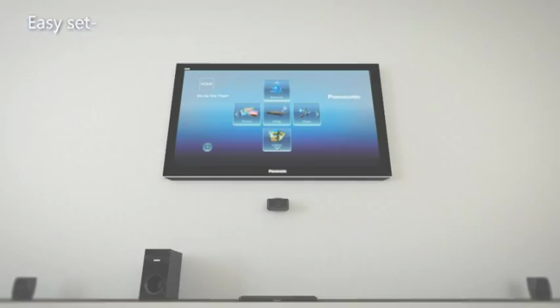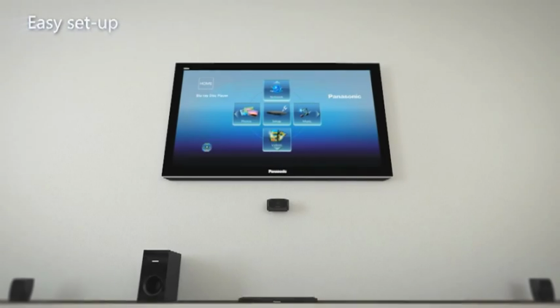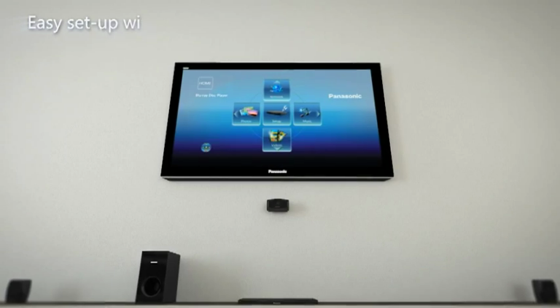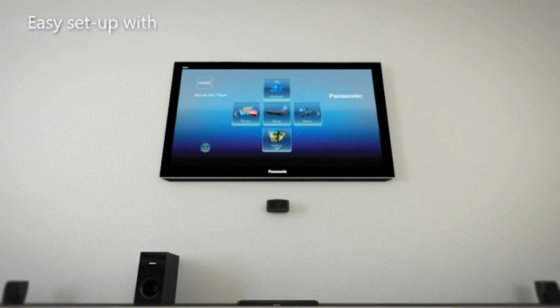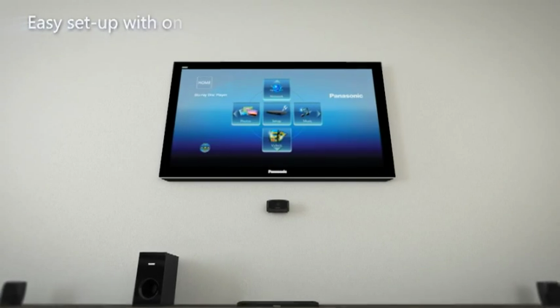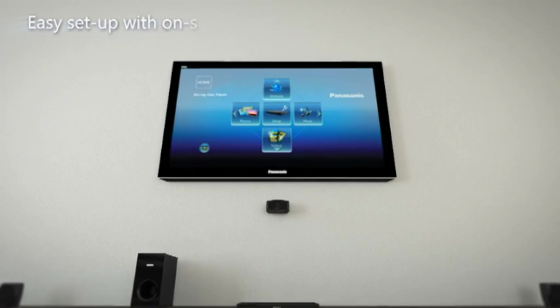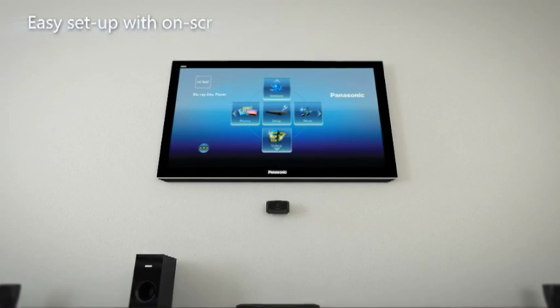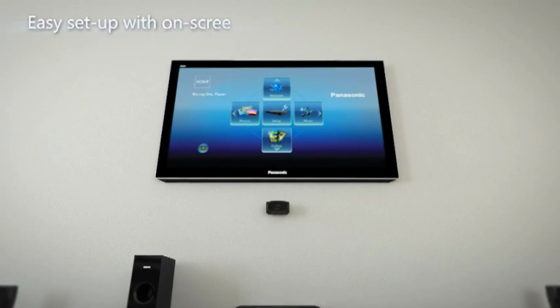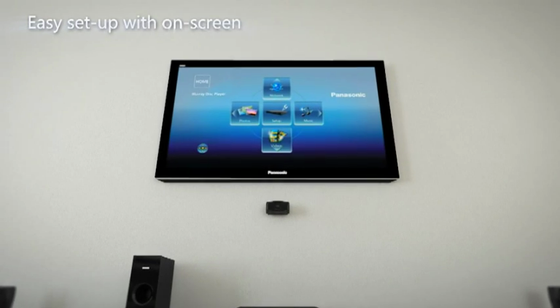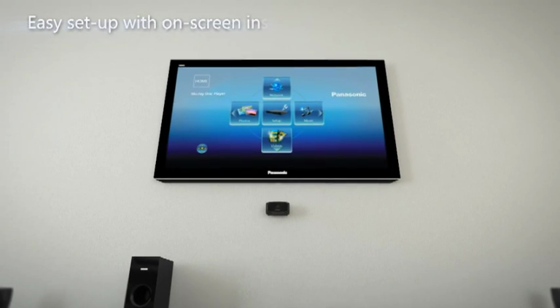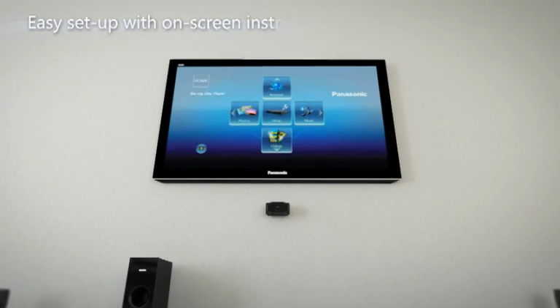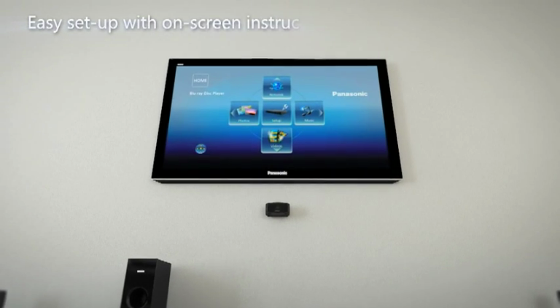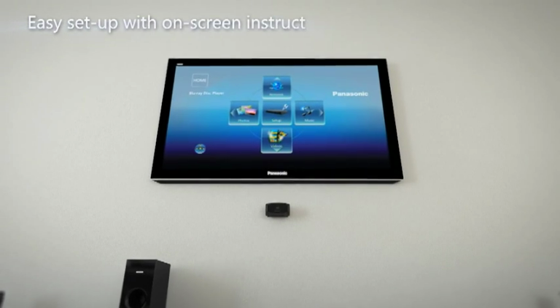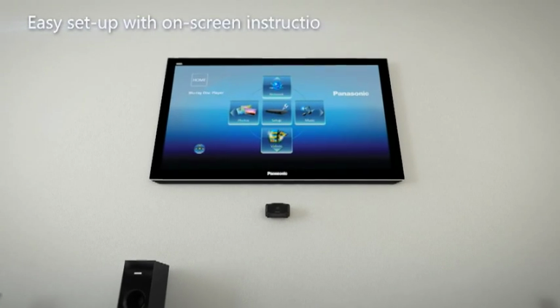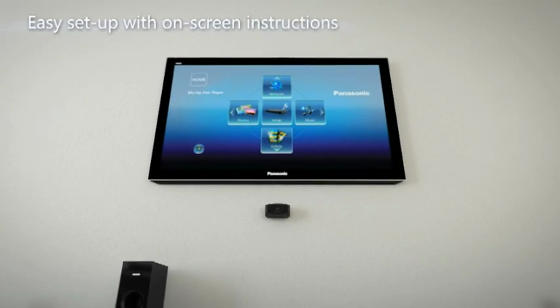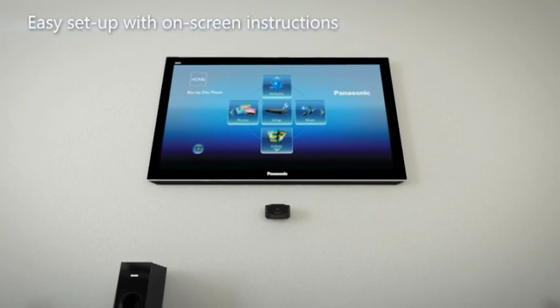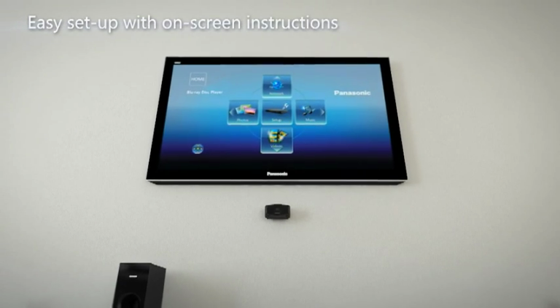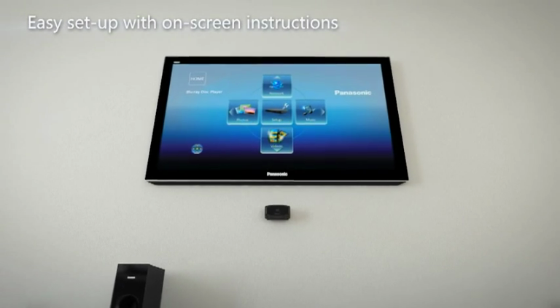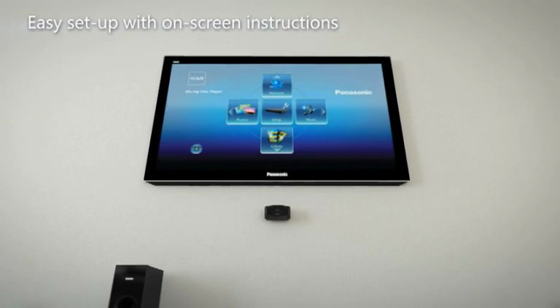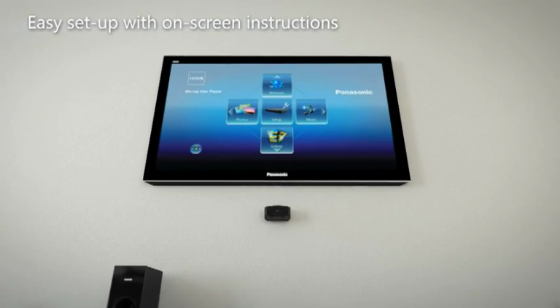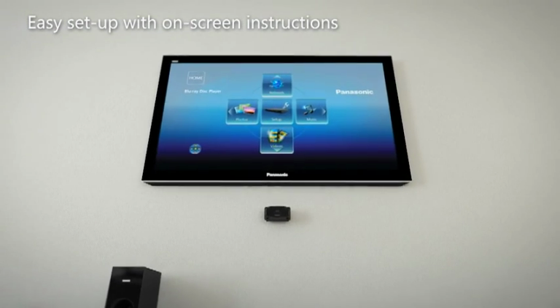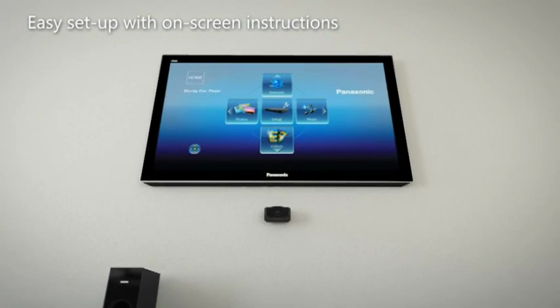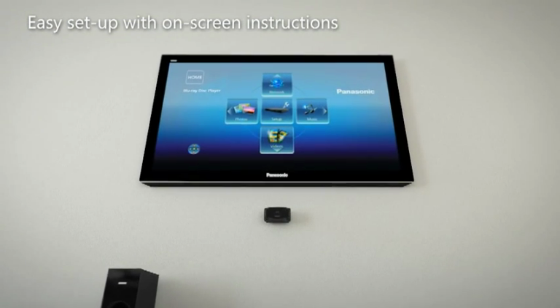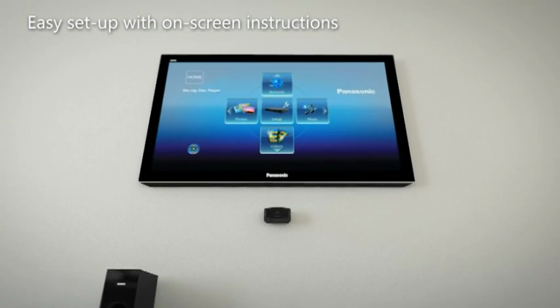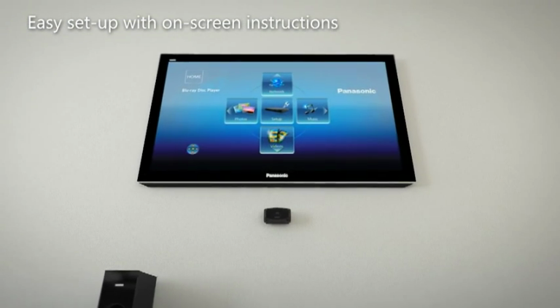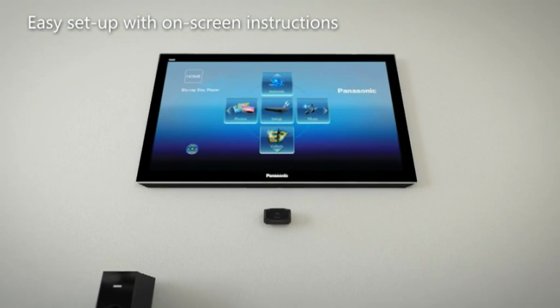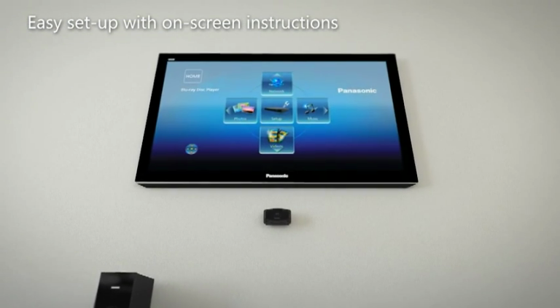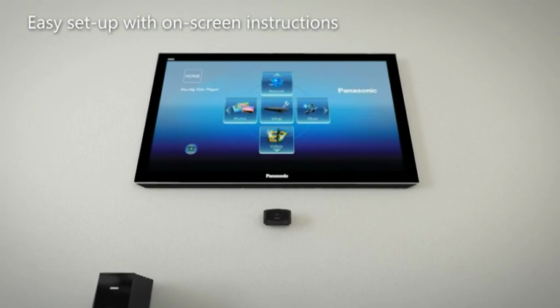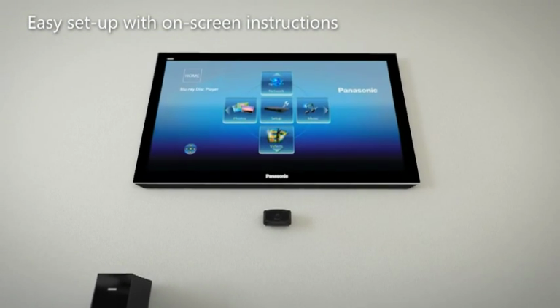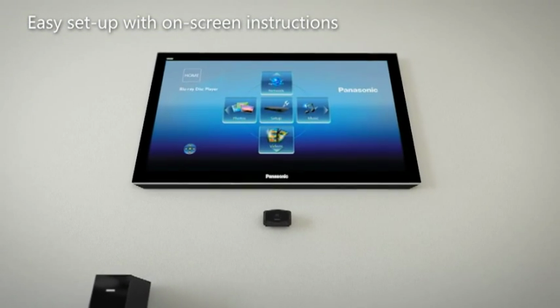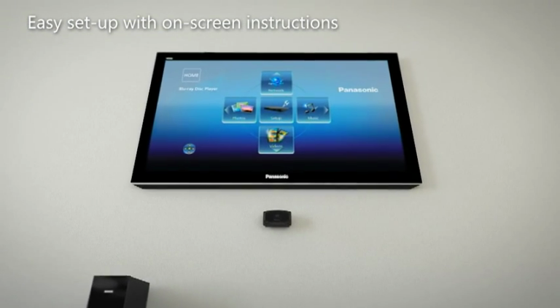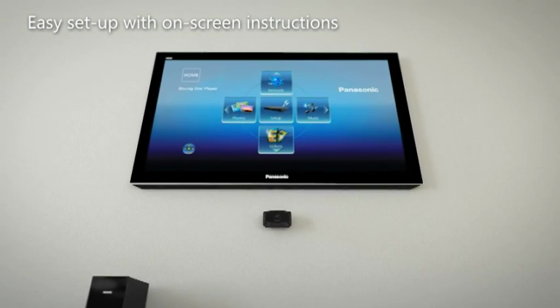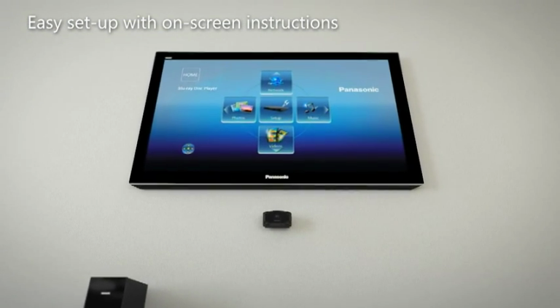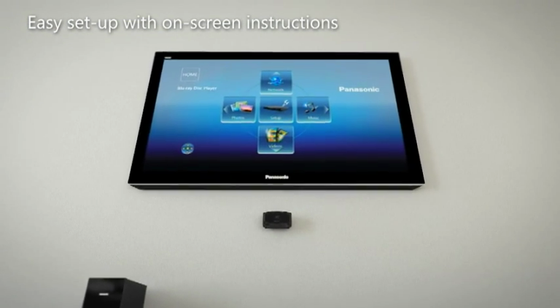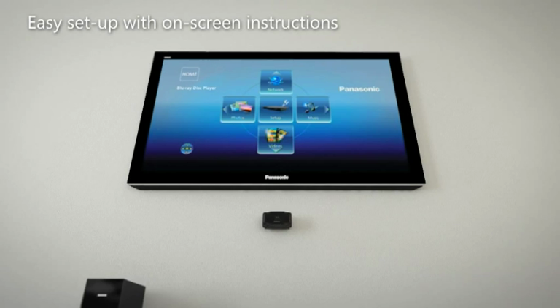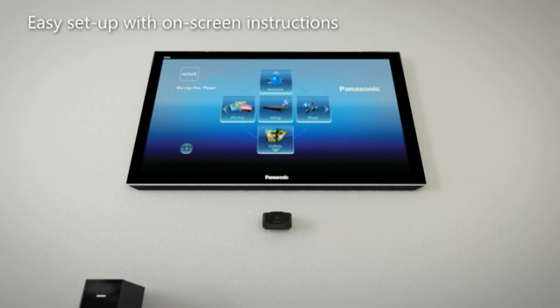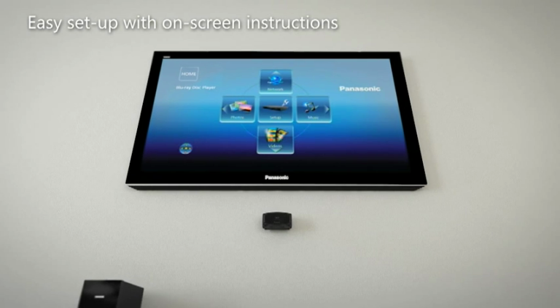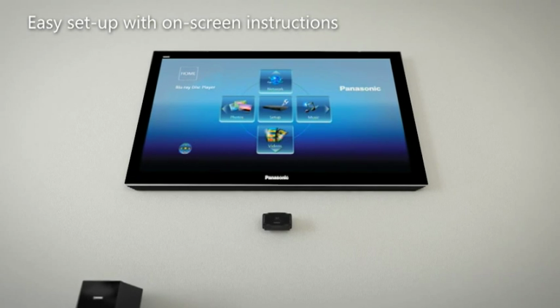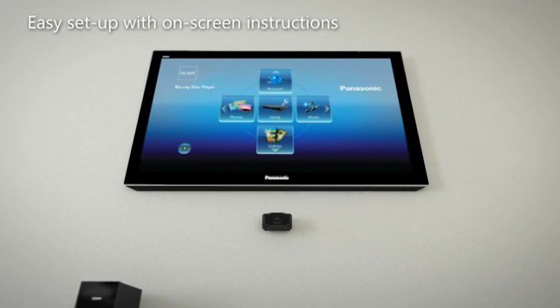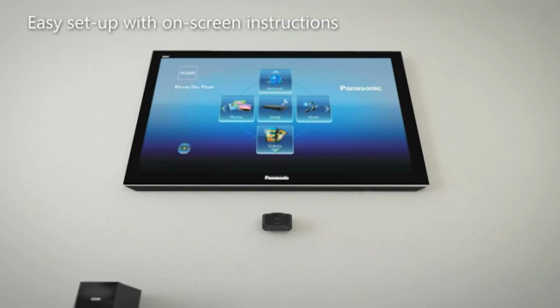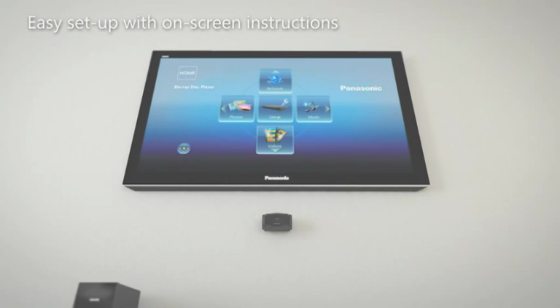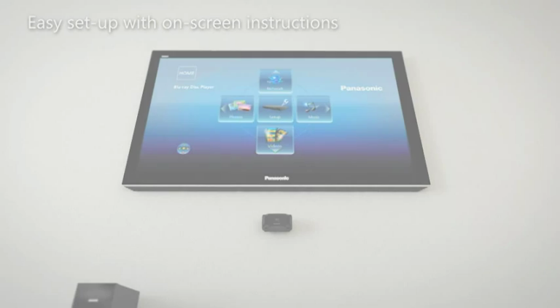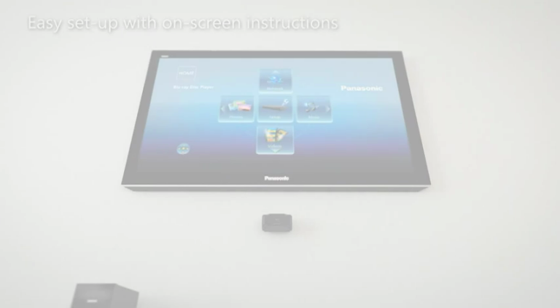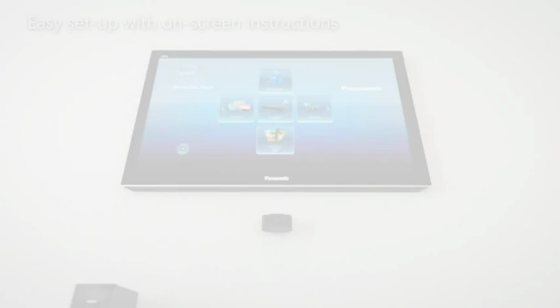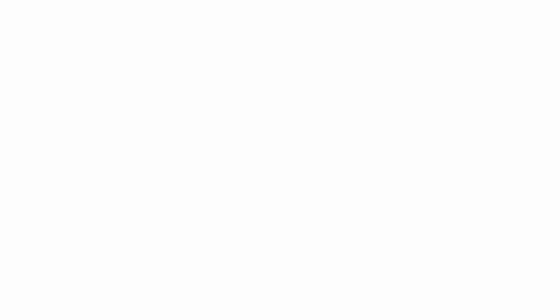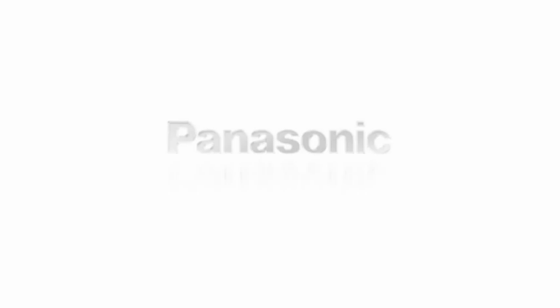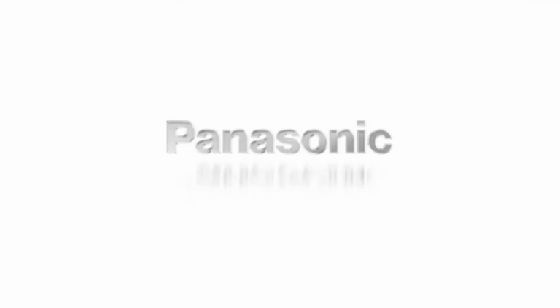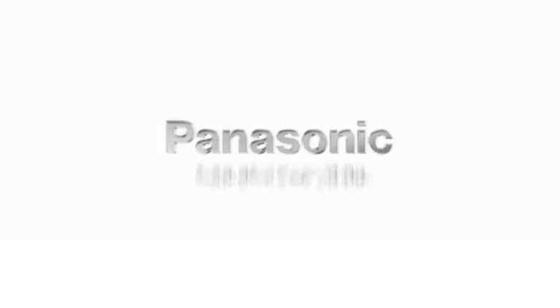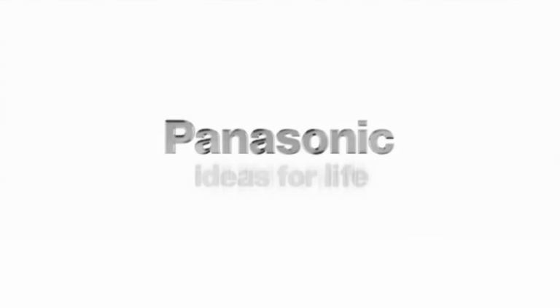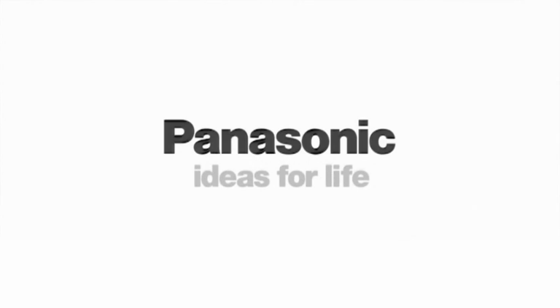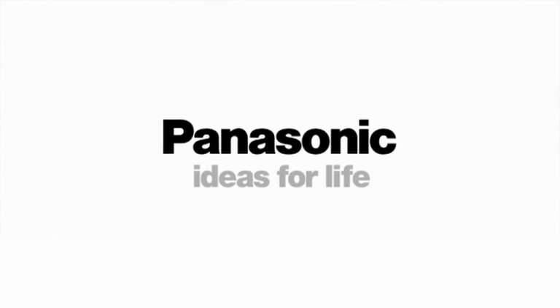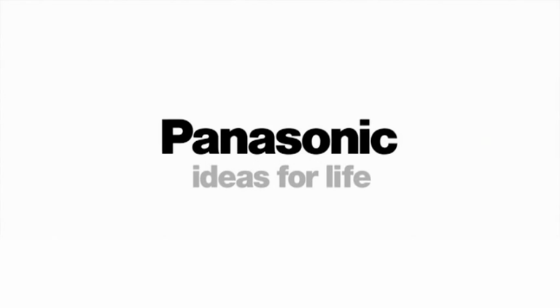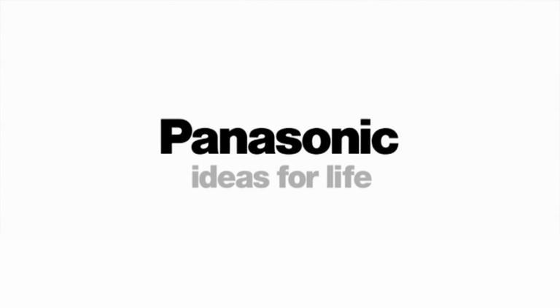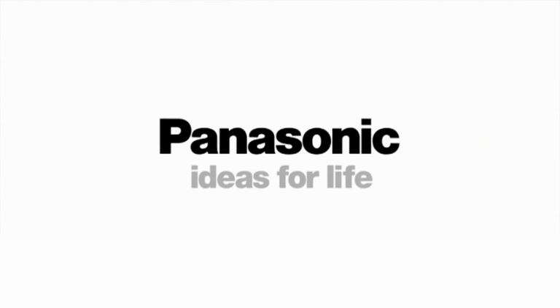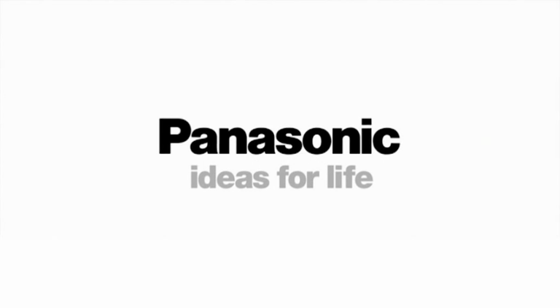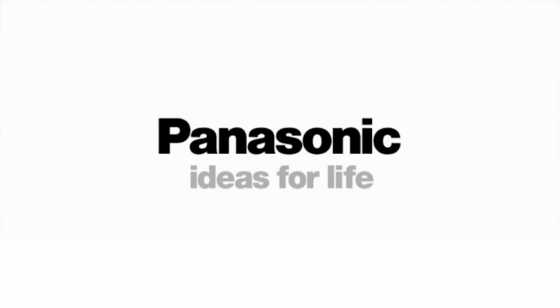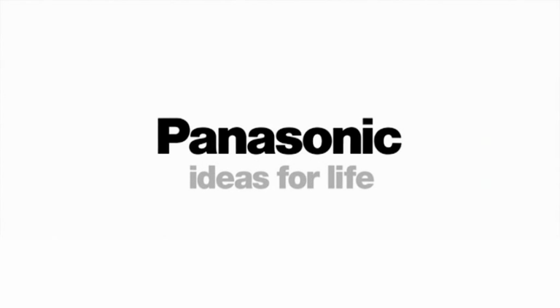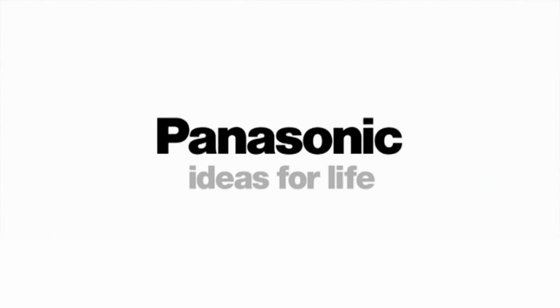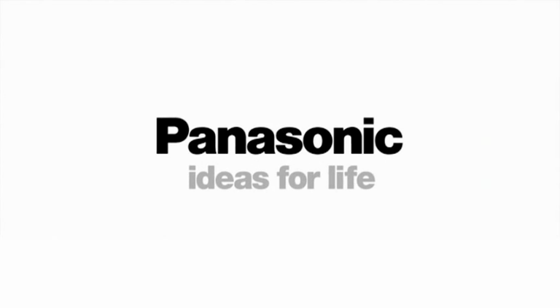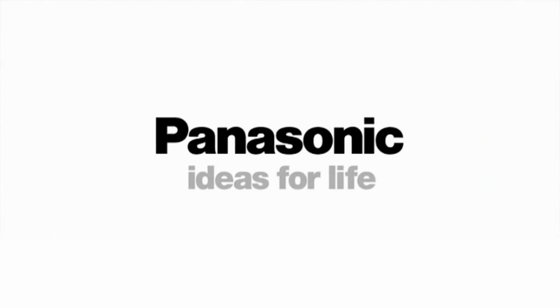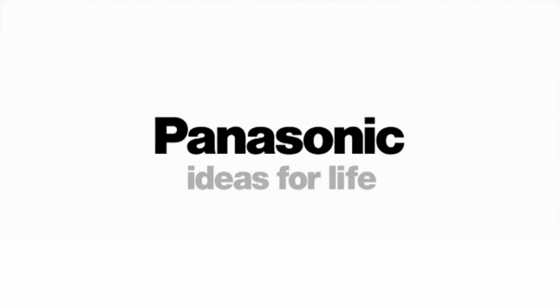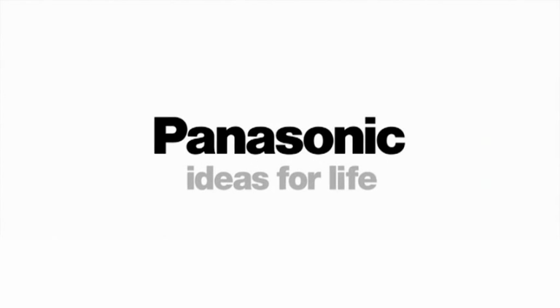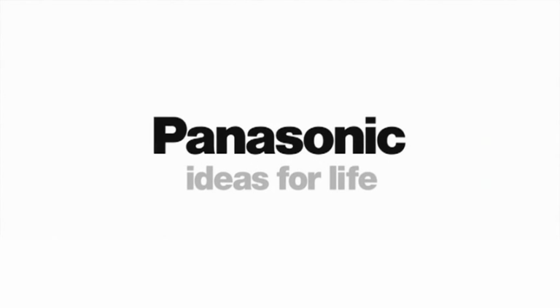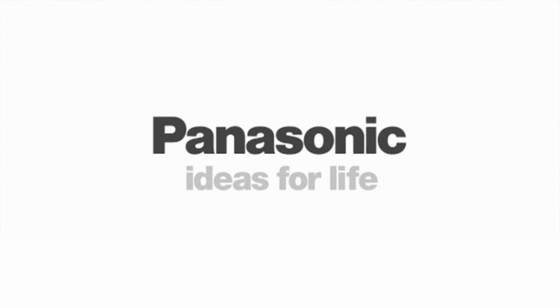Setup has never been easier with the on-screen instructions to follow. Panasonic, ideas for life.